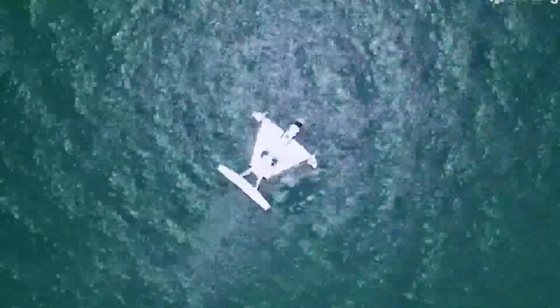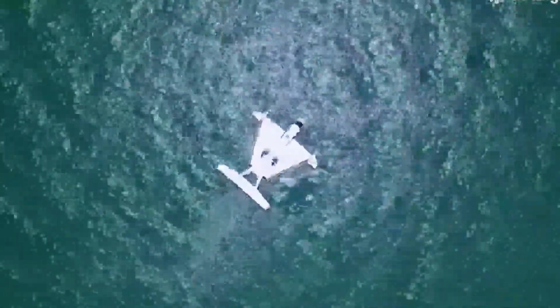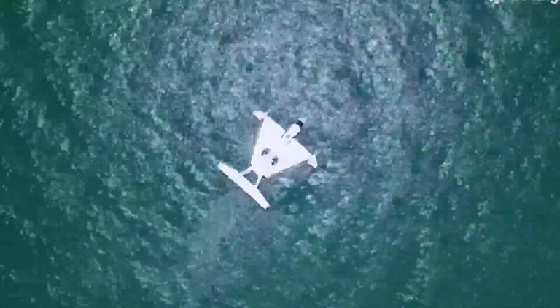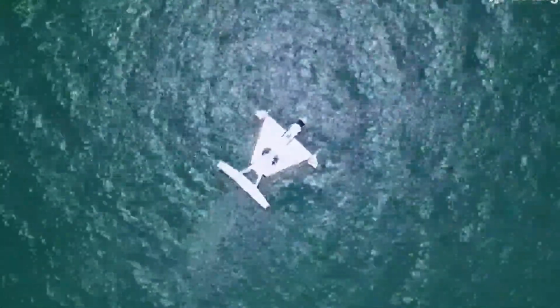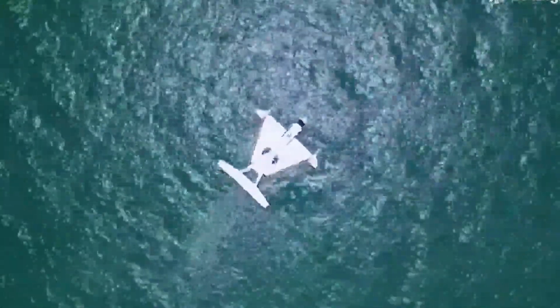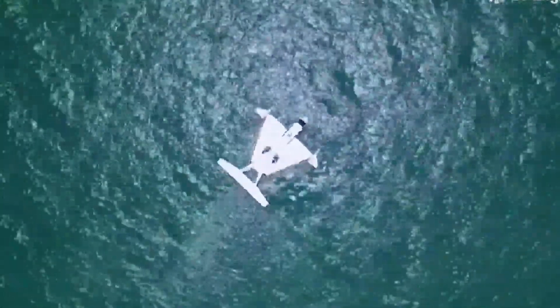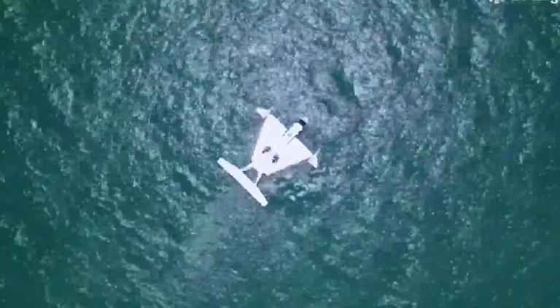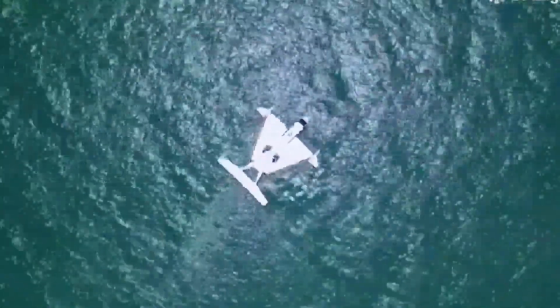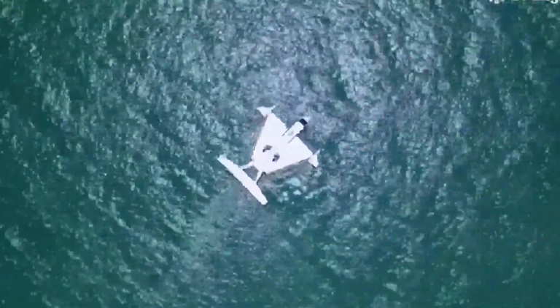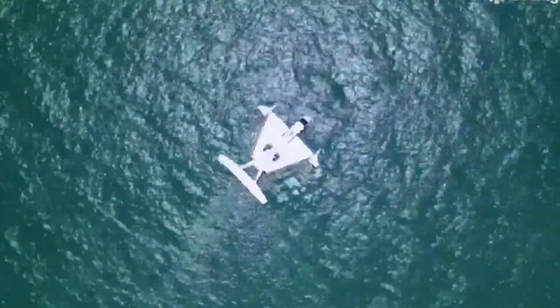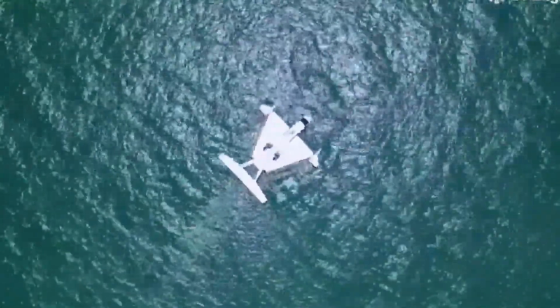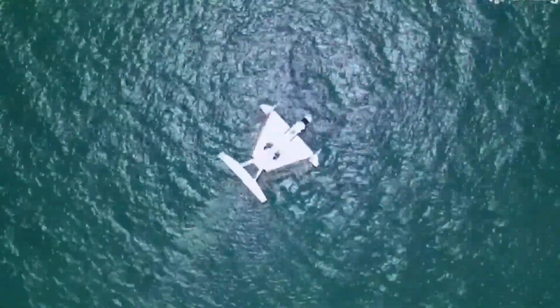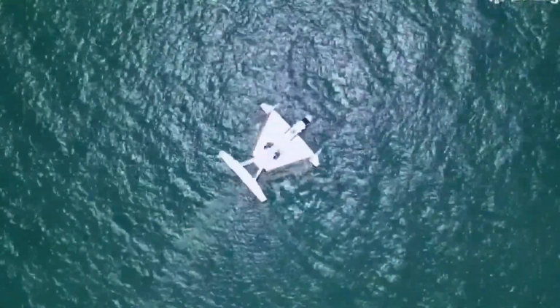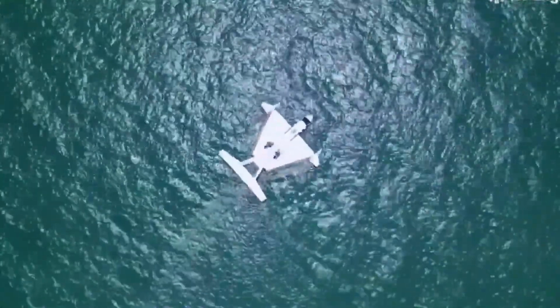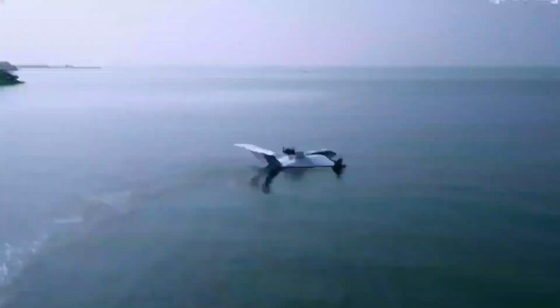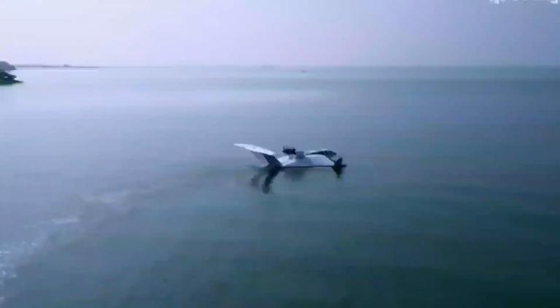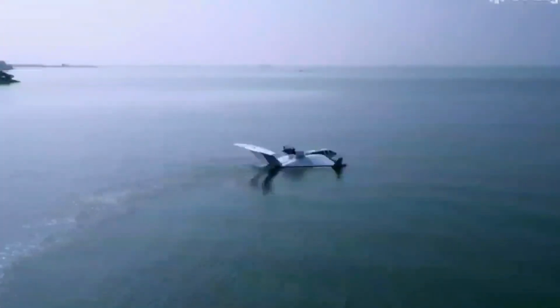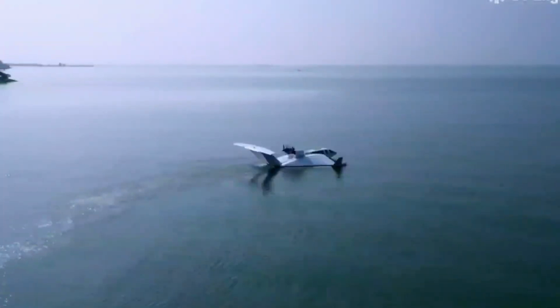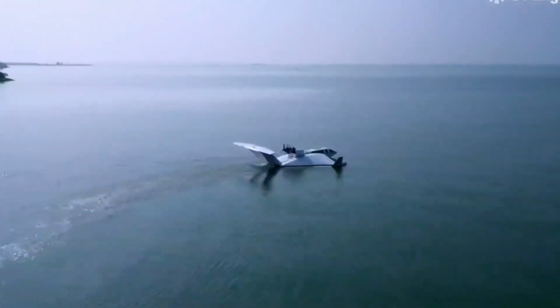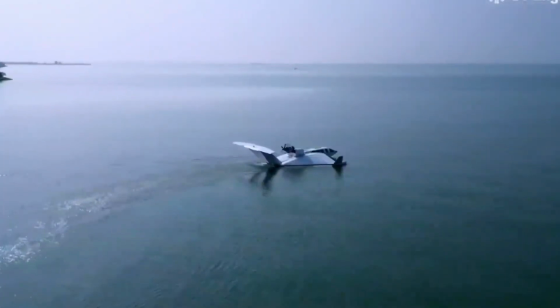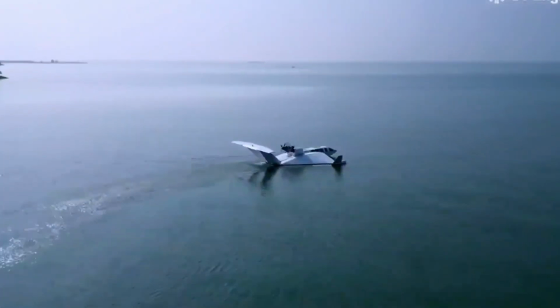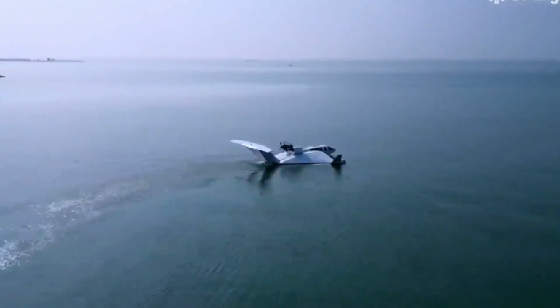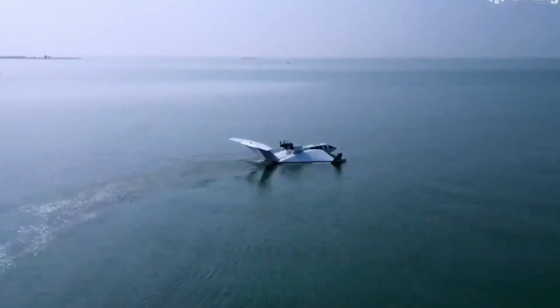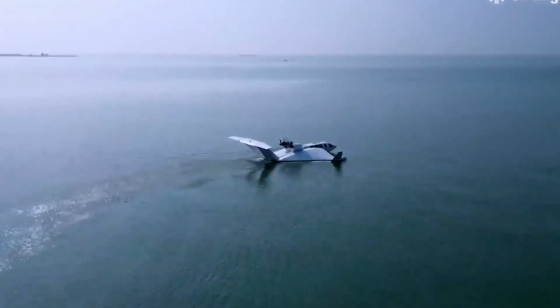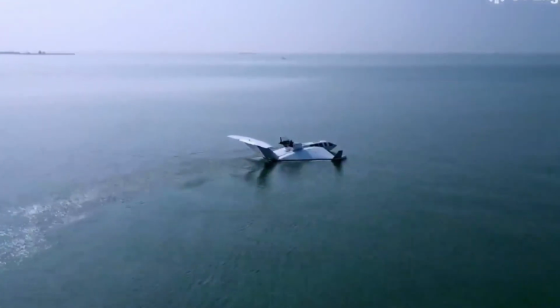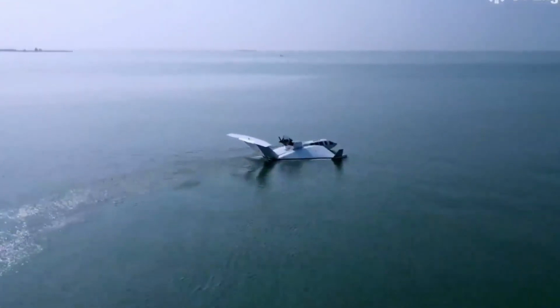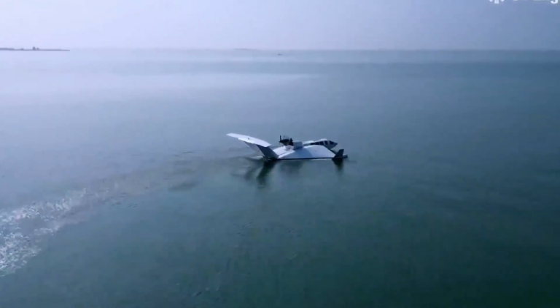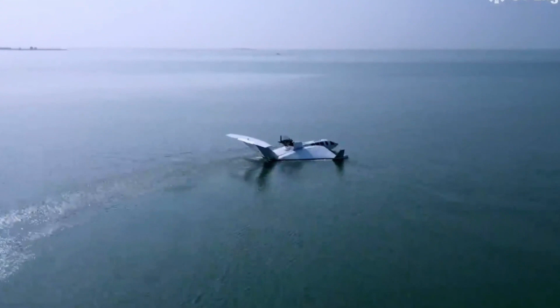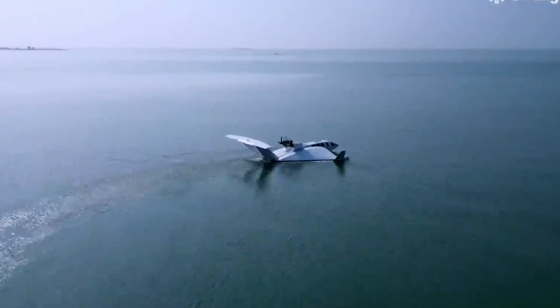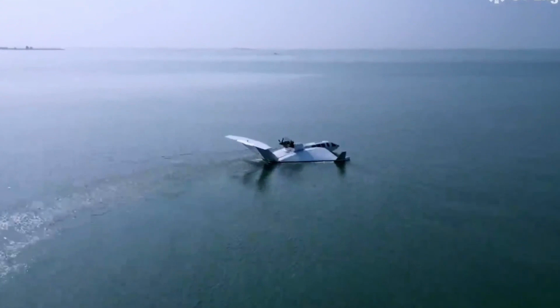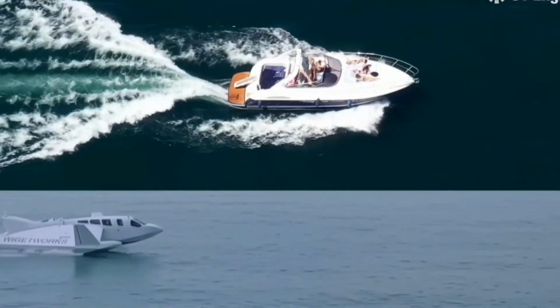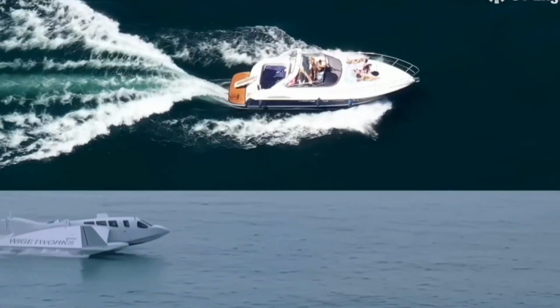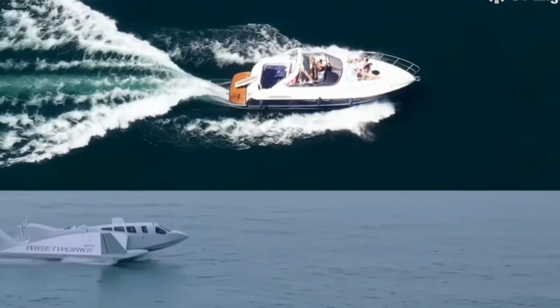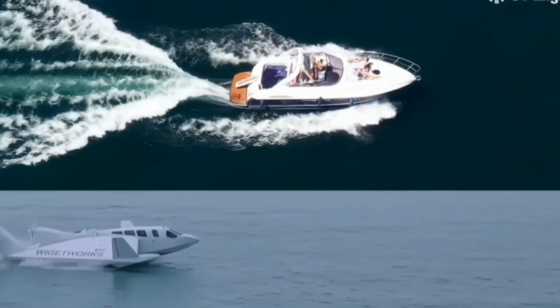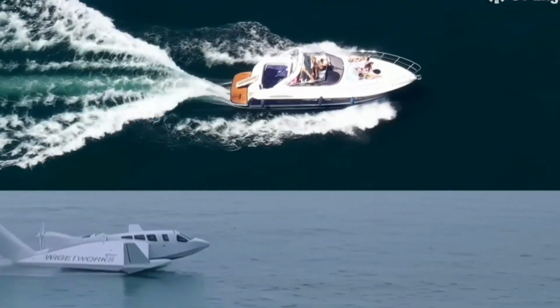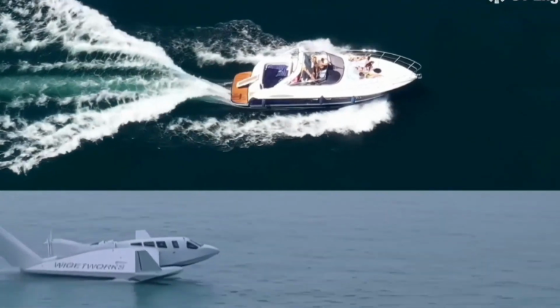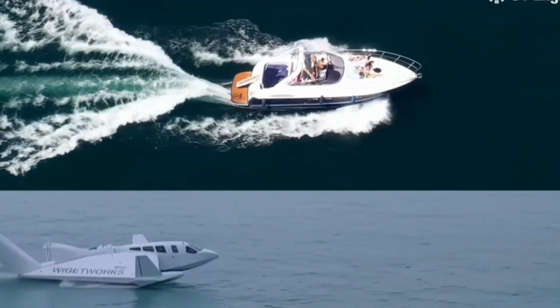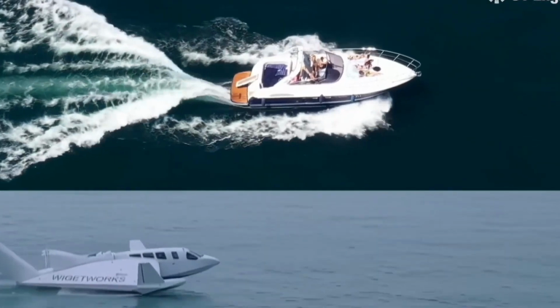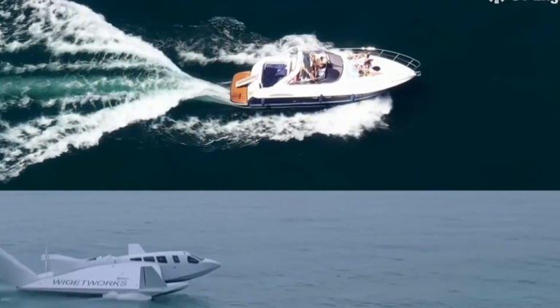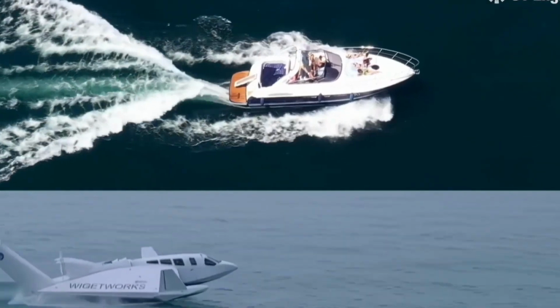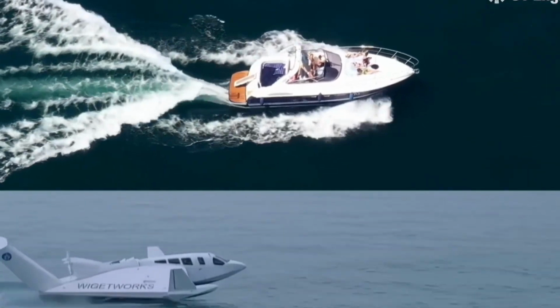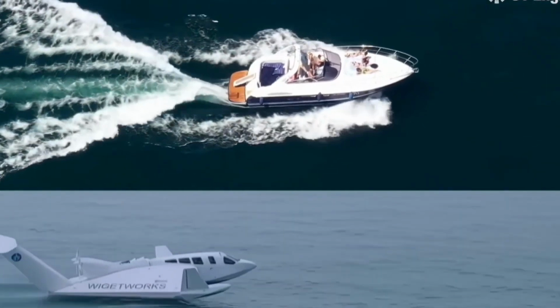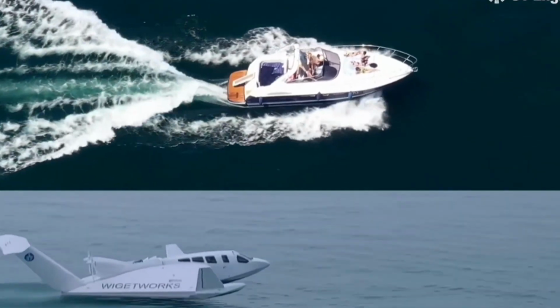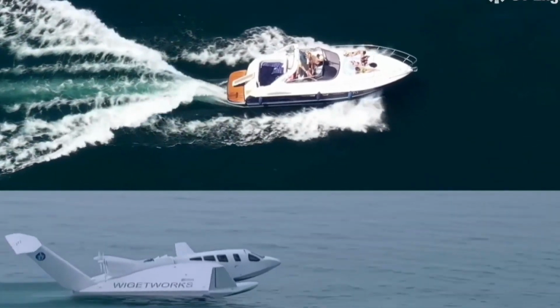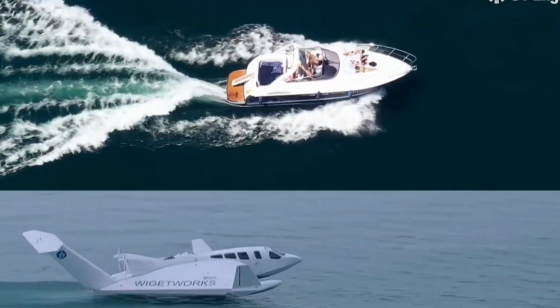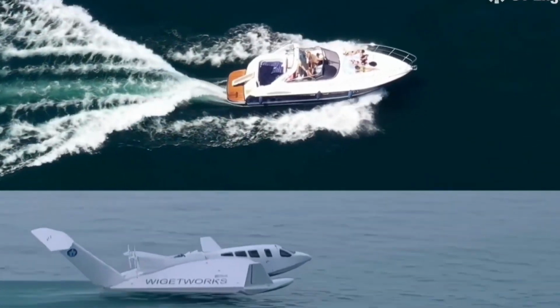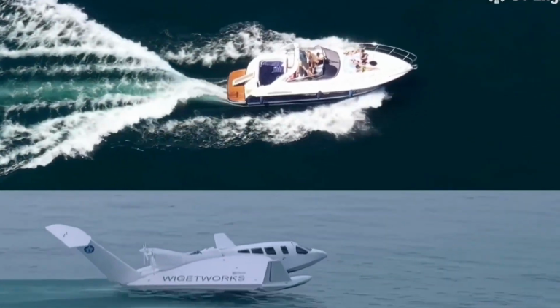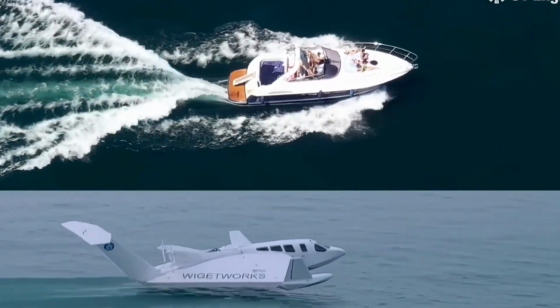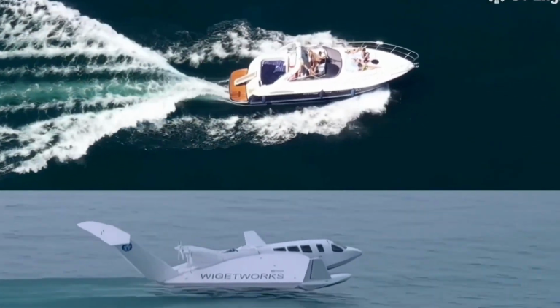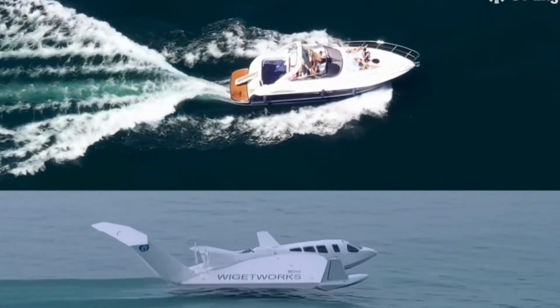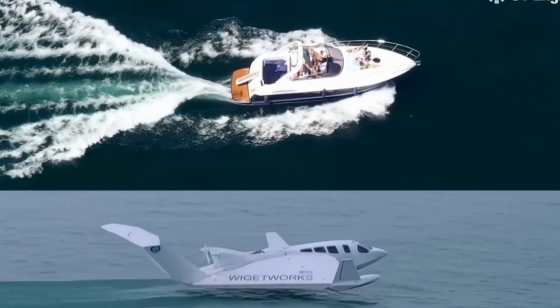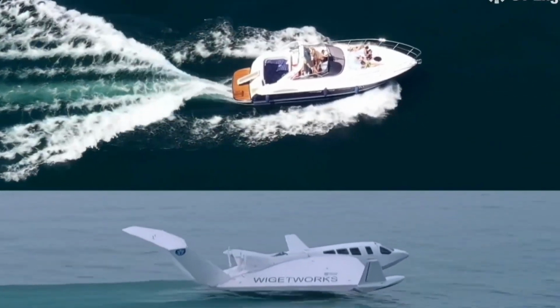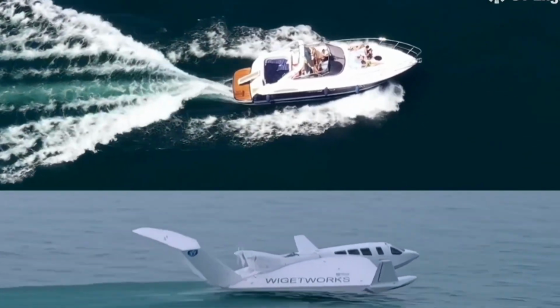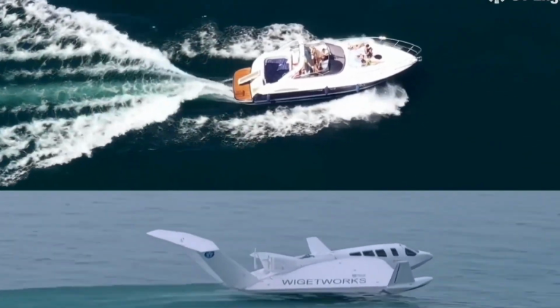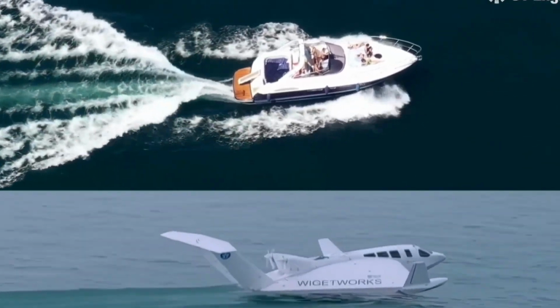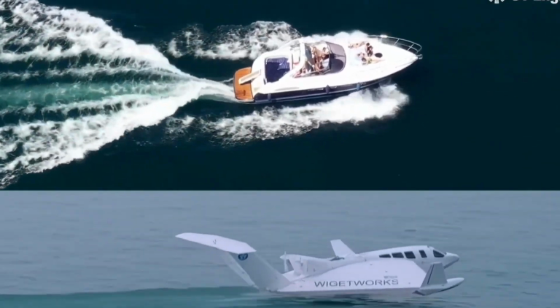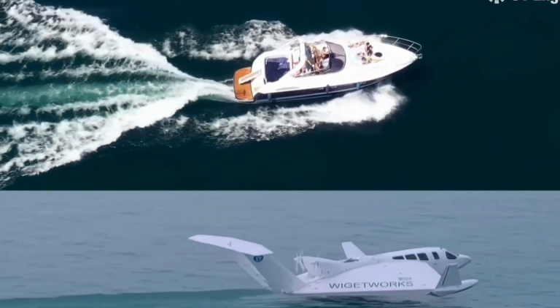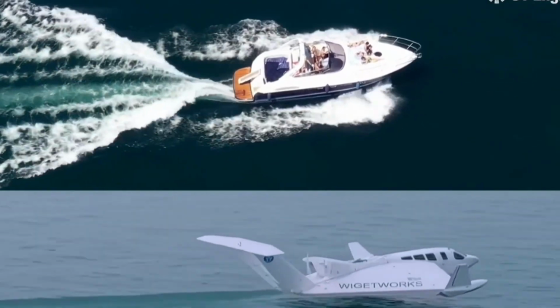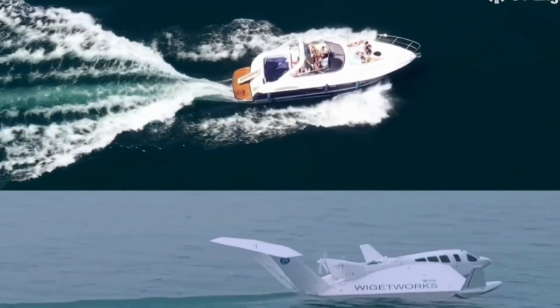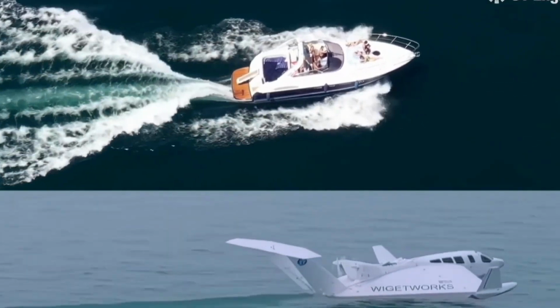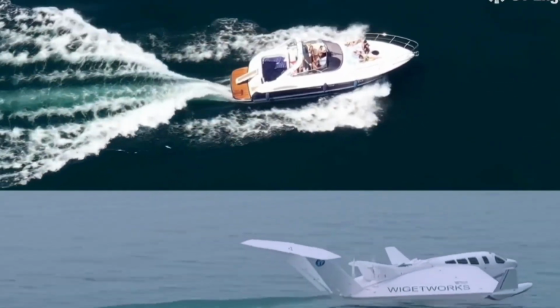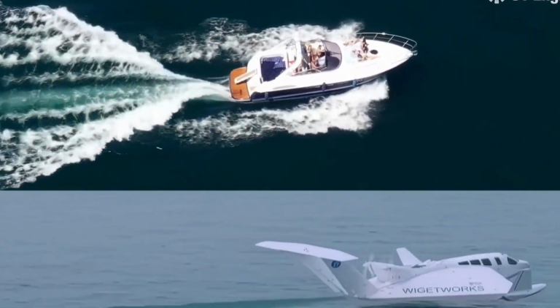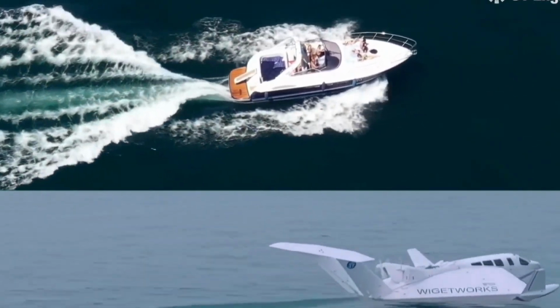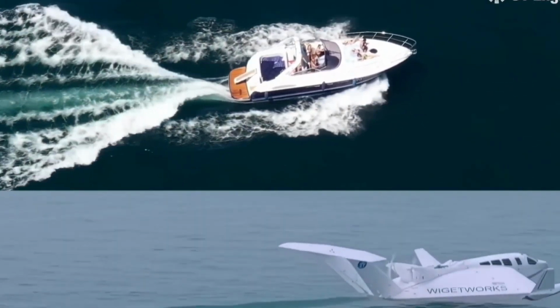The Airfish can be used for a variety of purposes, including passenger transport, cargo transportation, search and rescue, and military applications.